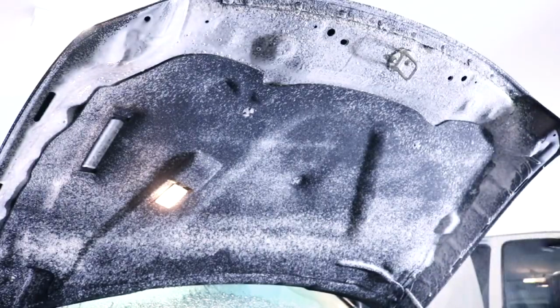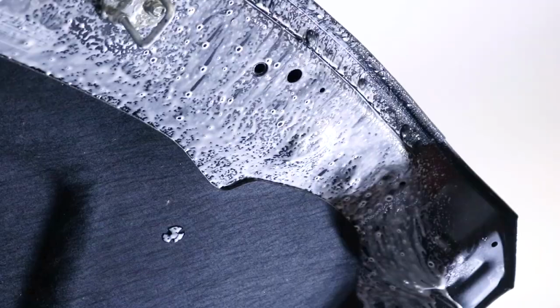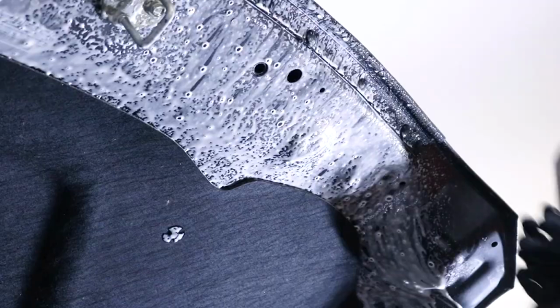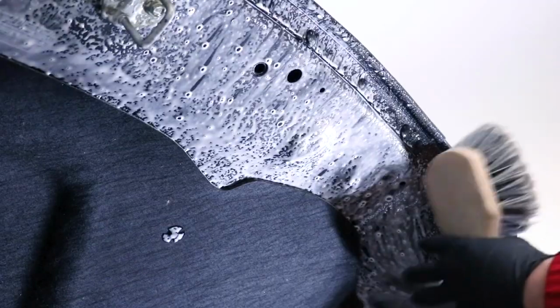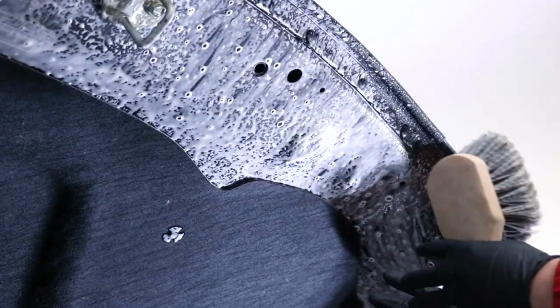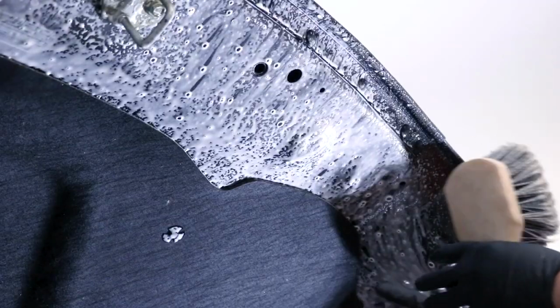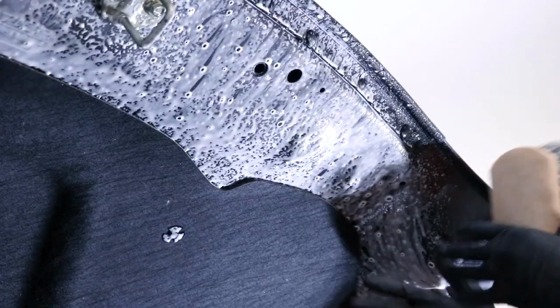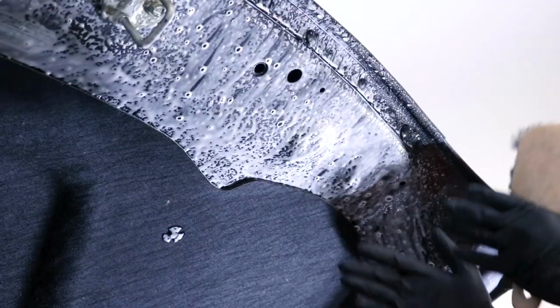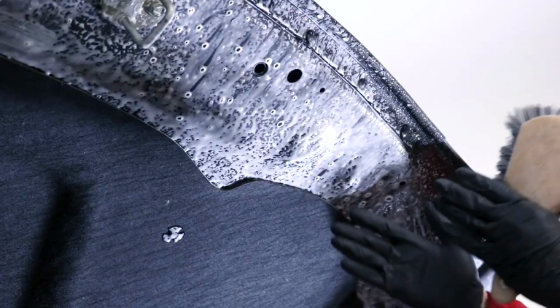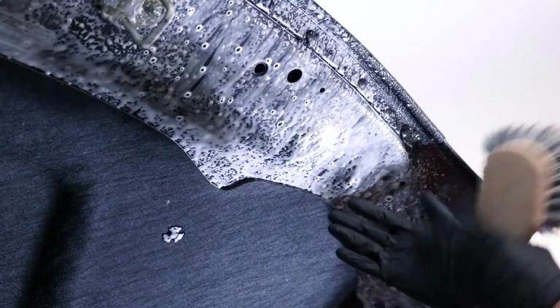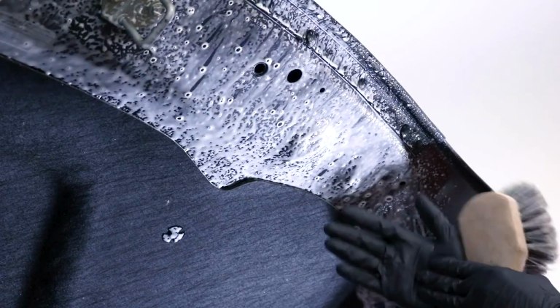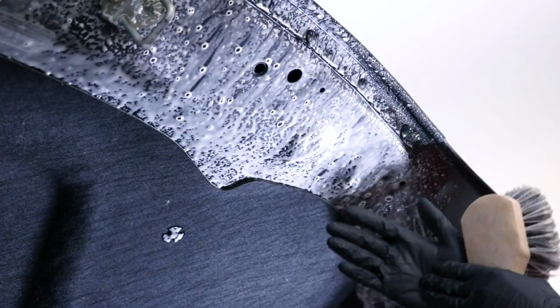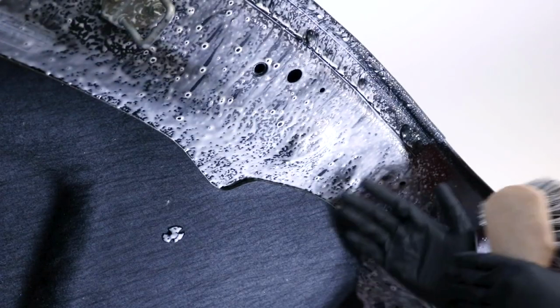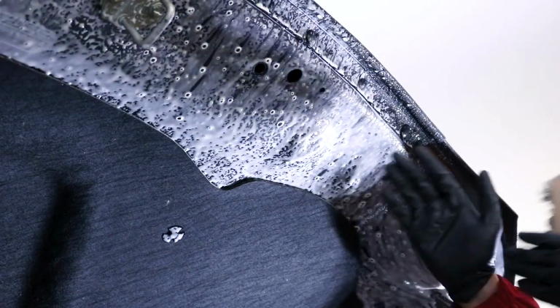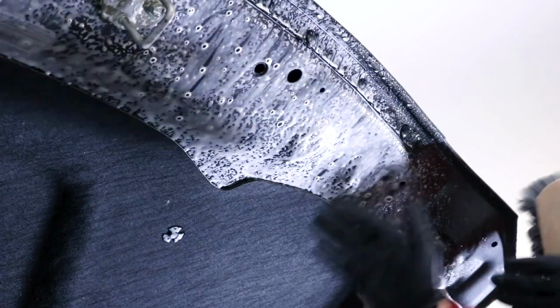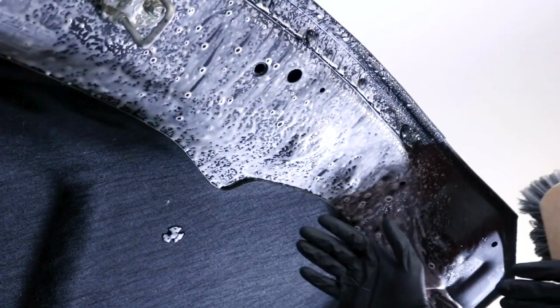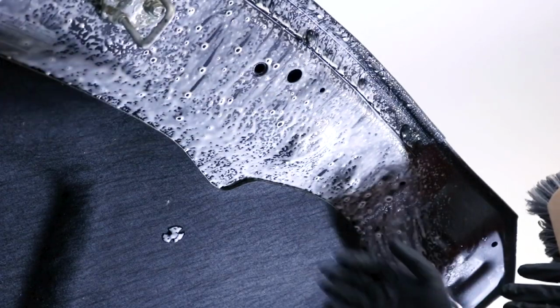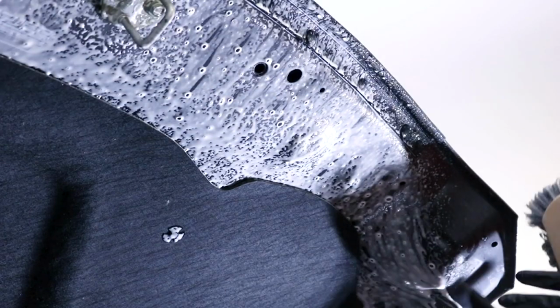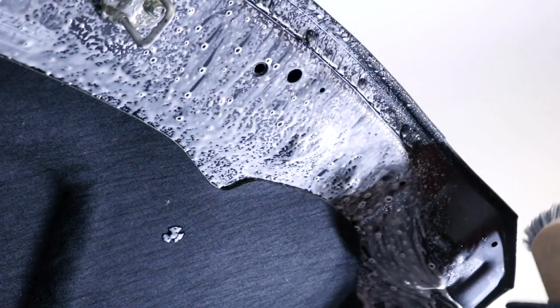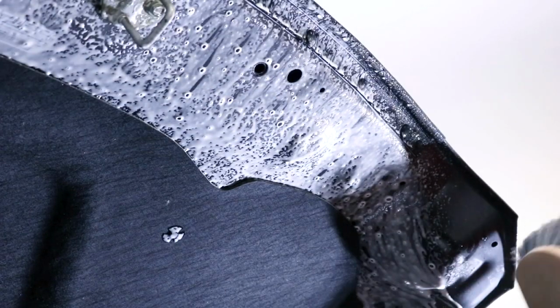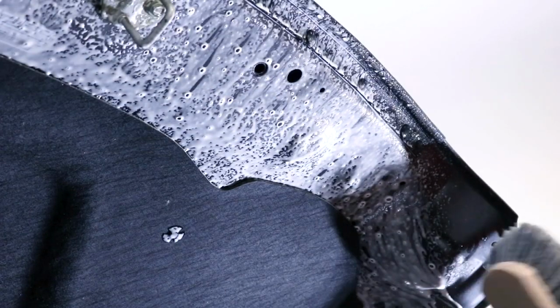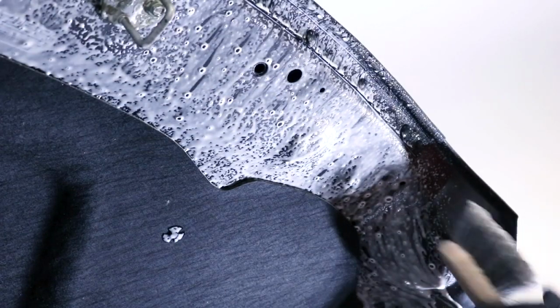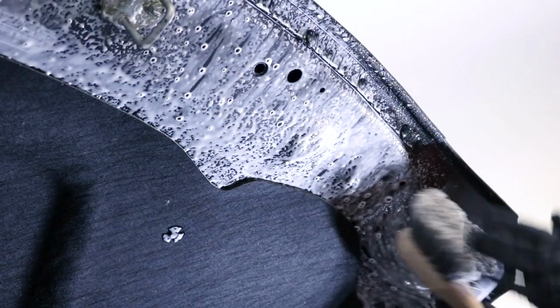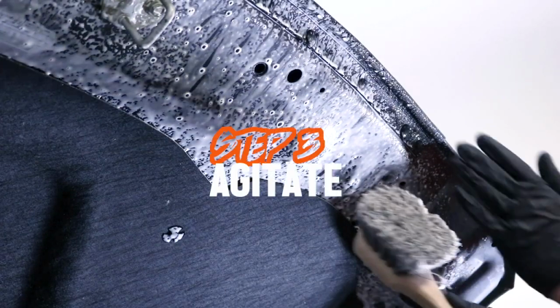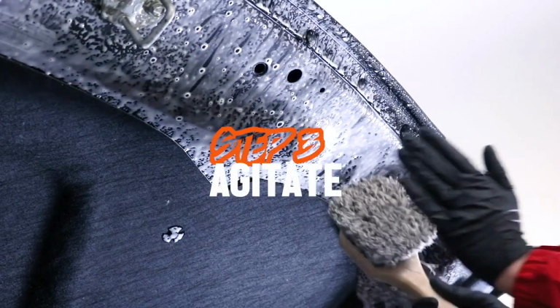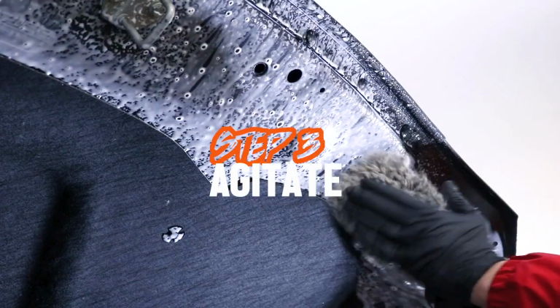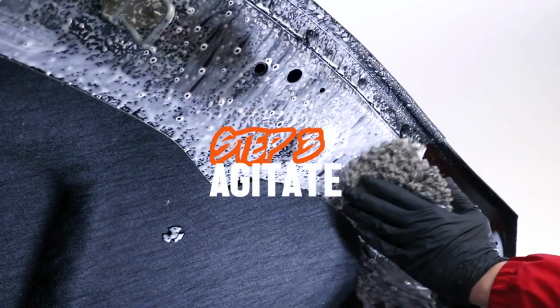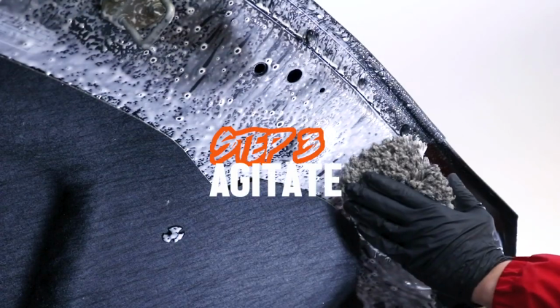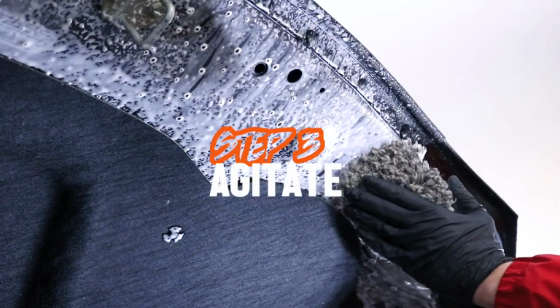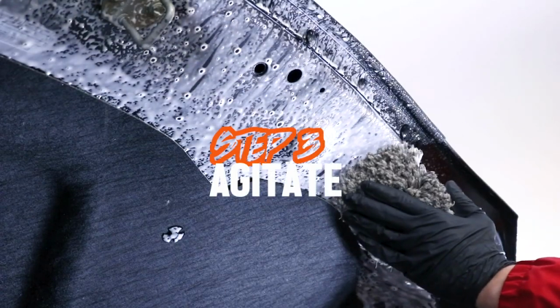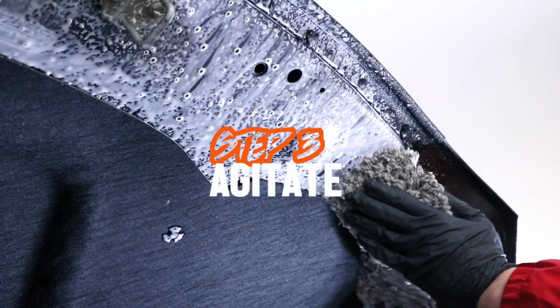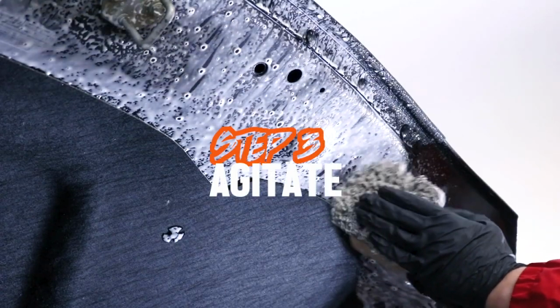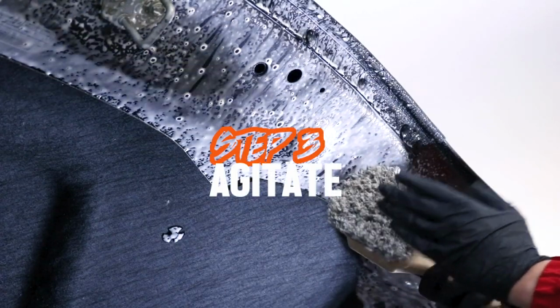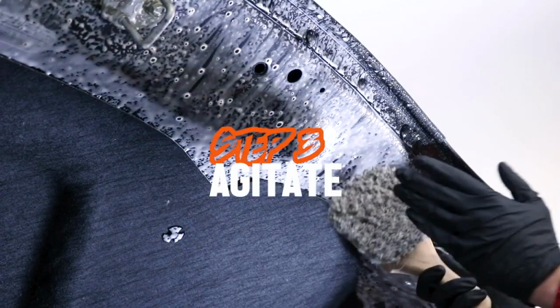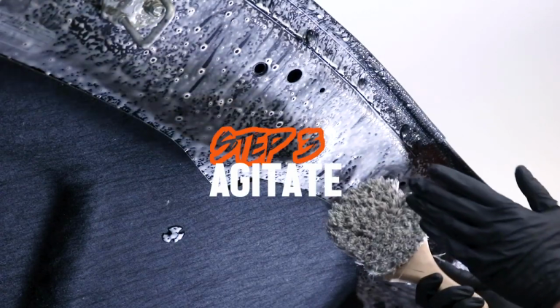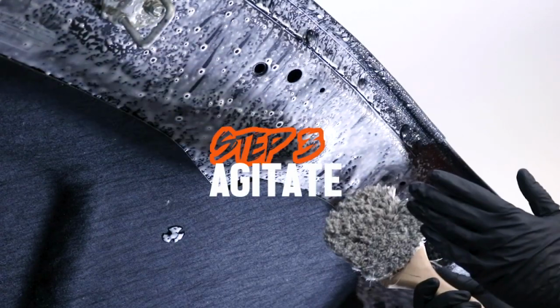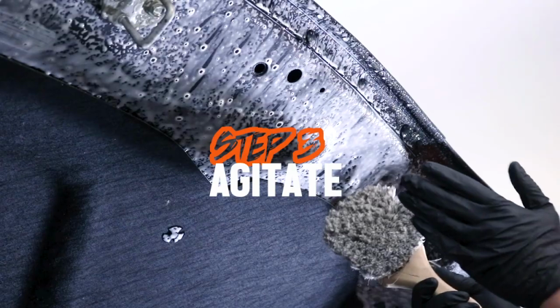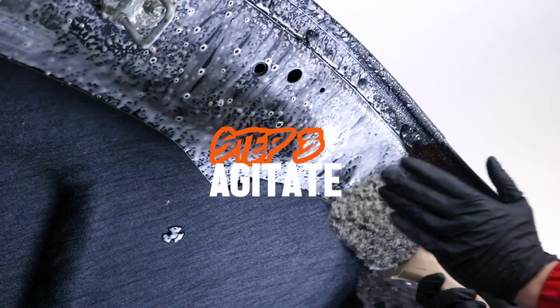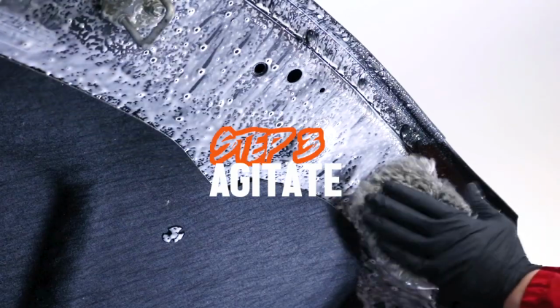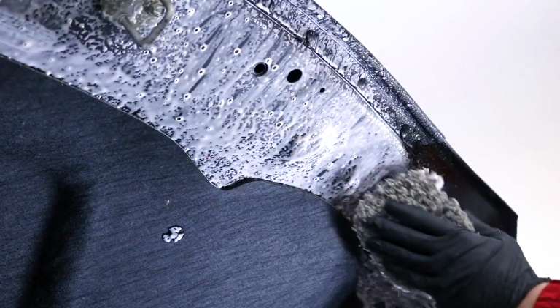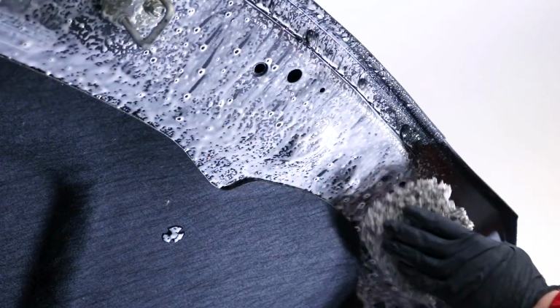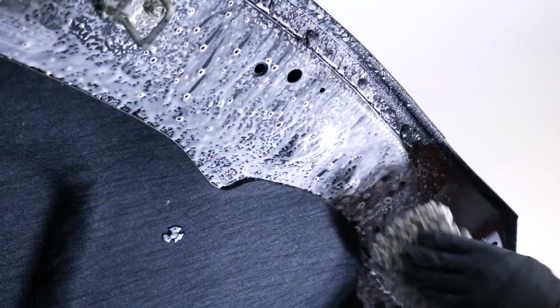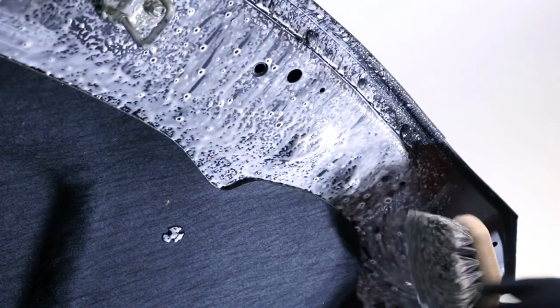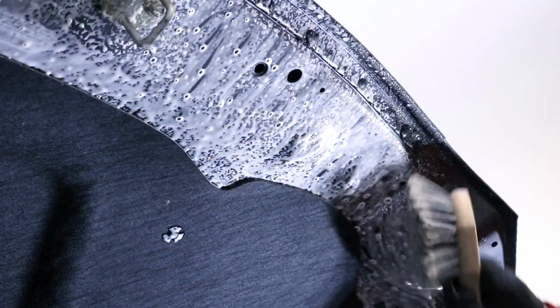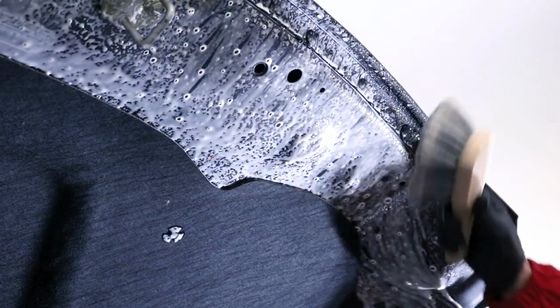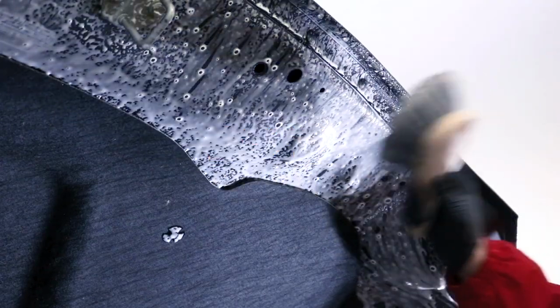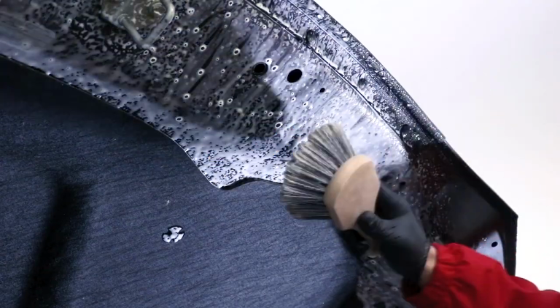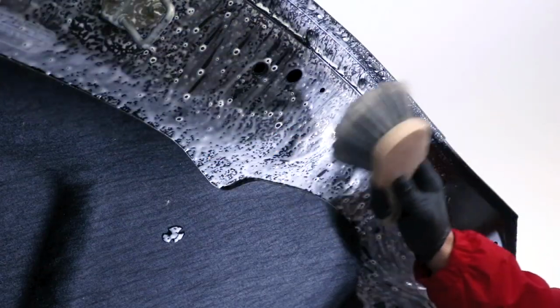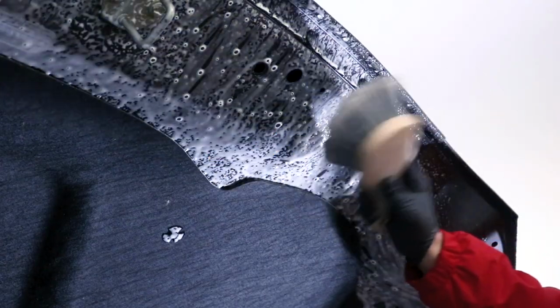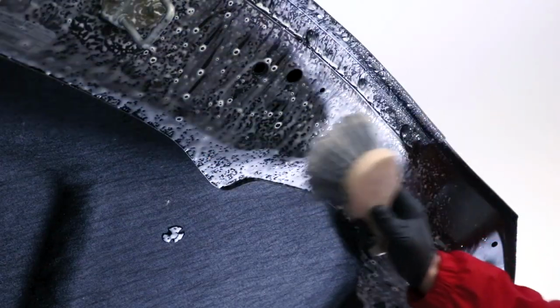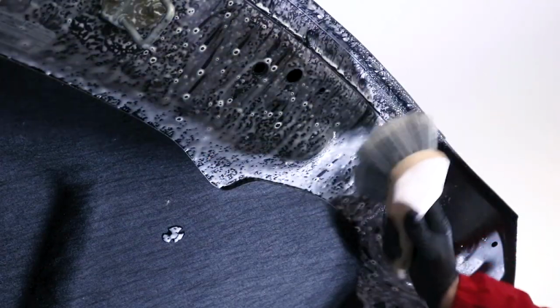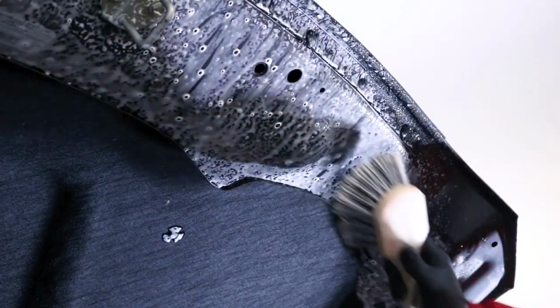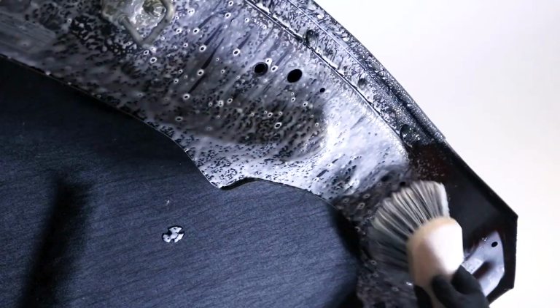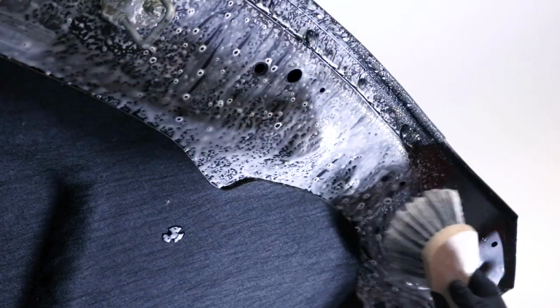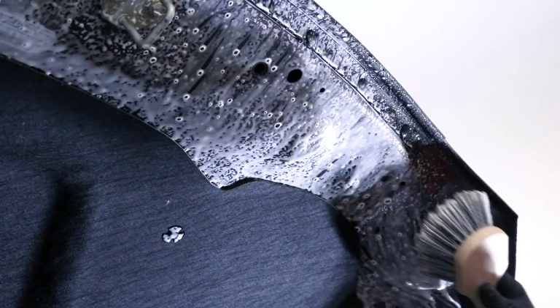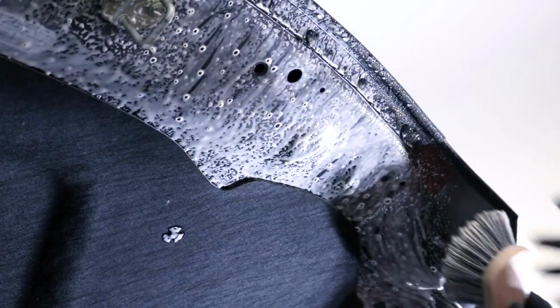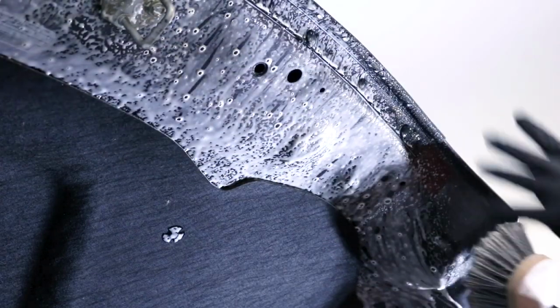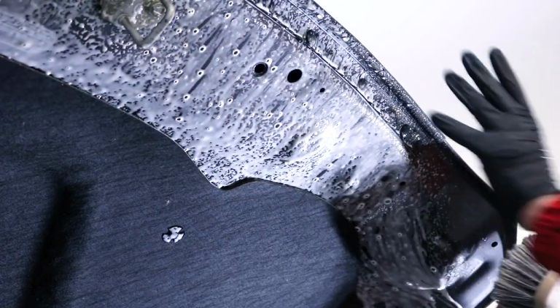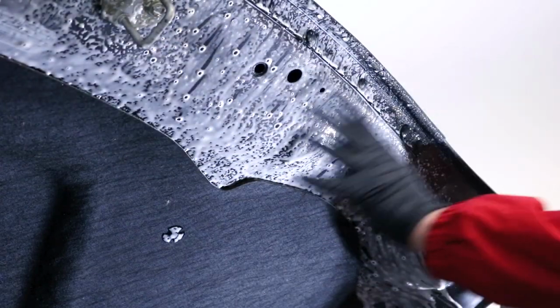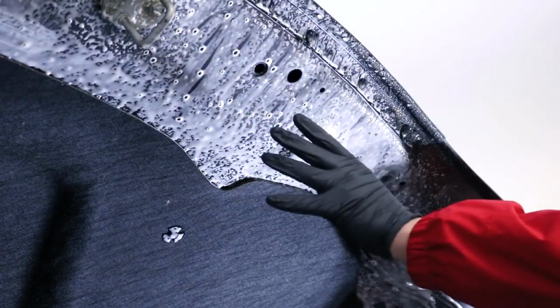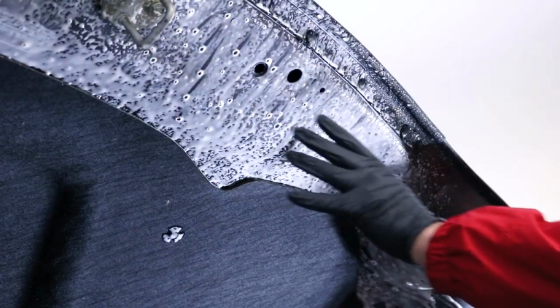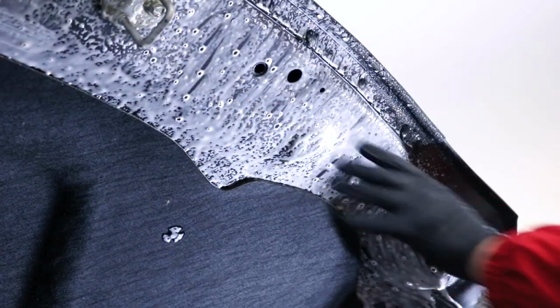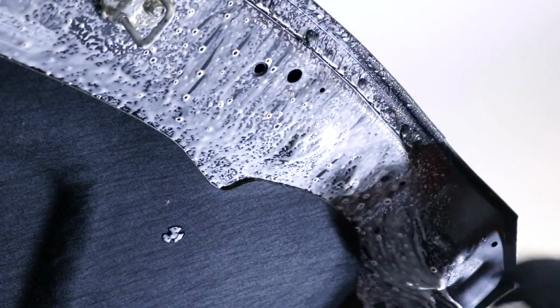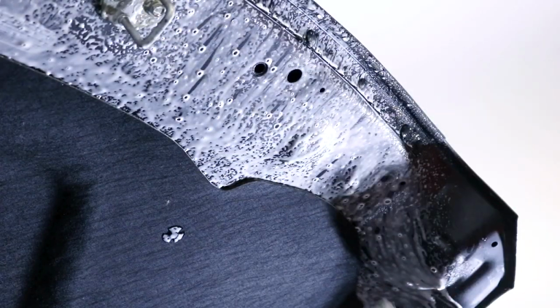If you haven't already put your gloves on, now's a good time. The first brush we're going to be using is the Chemical Guys Wheel Brush and we're going to start working this product into the bottom of the hood.